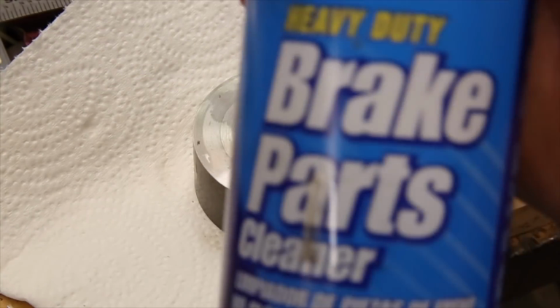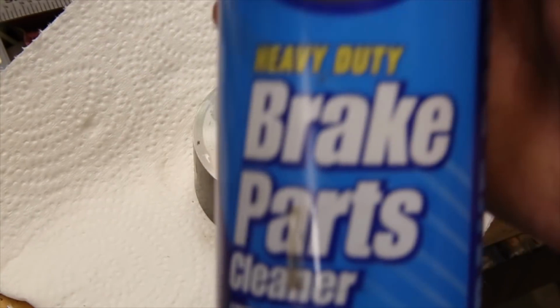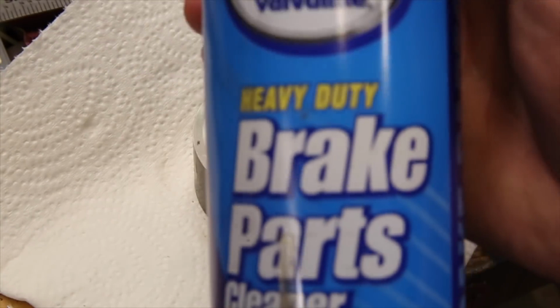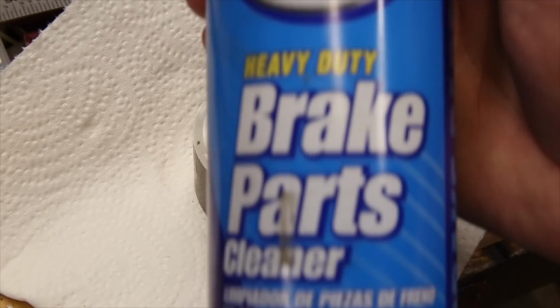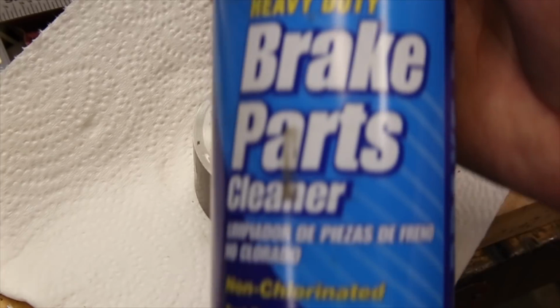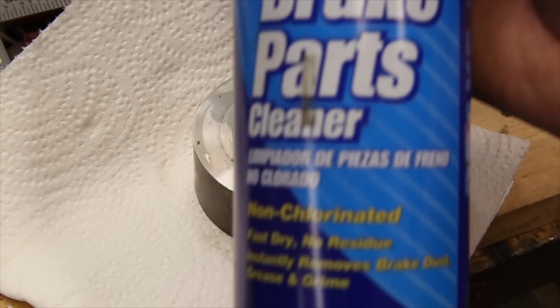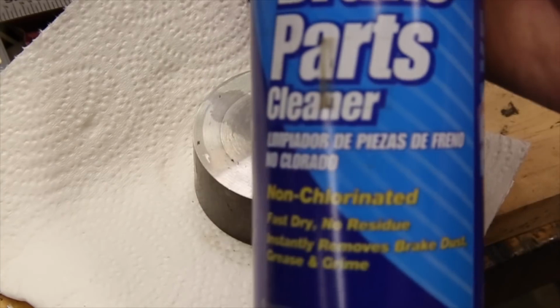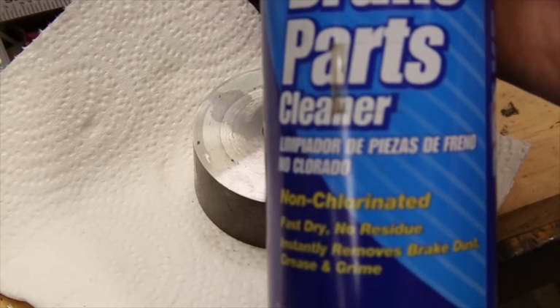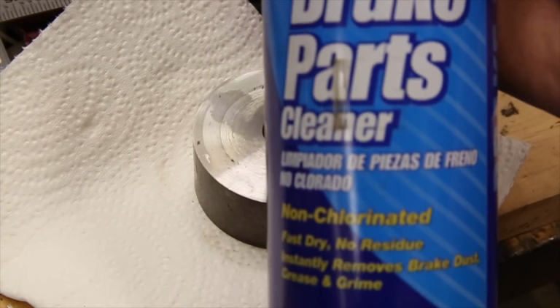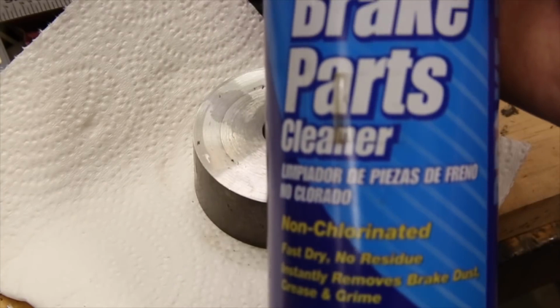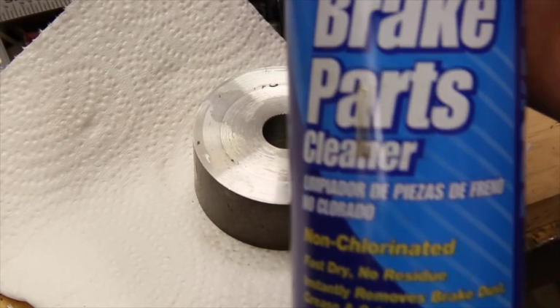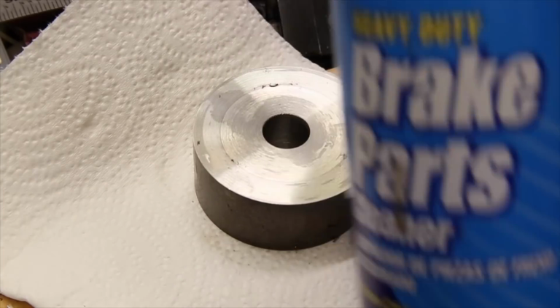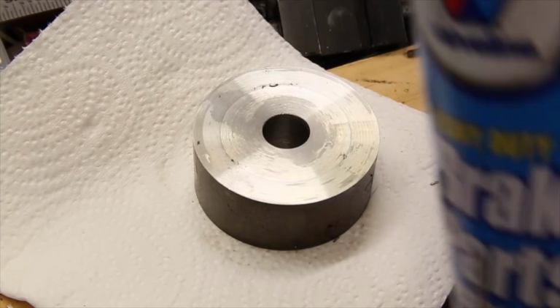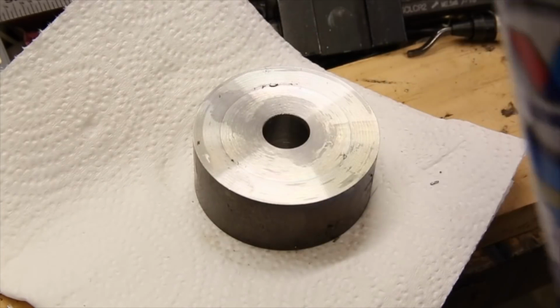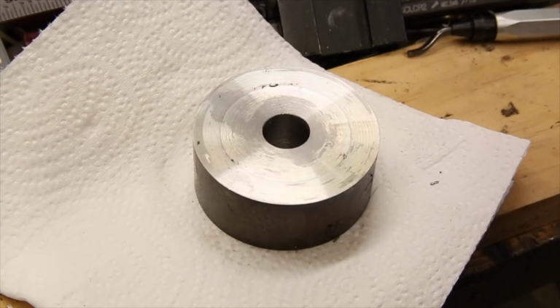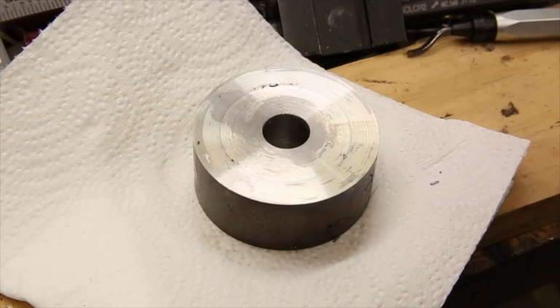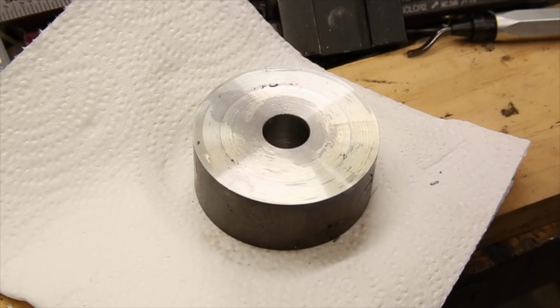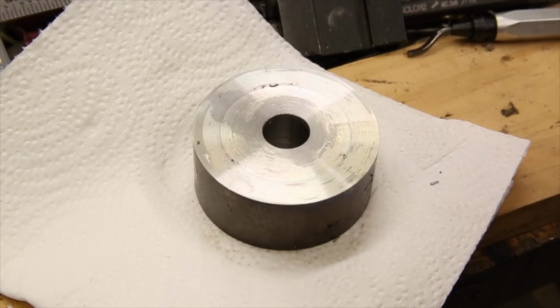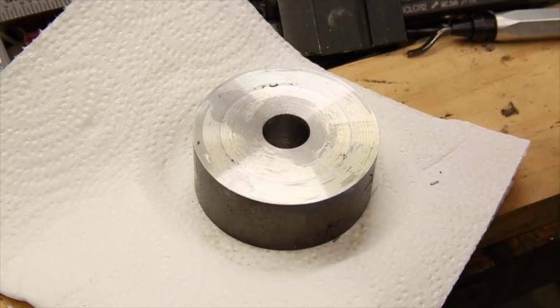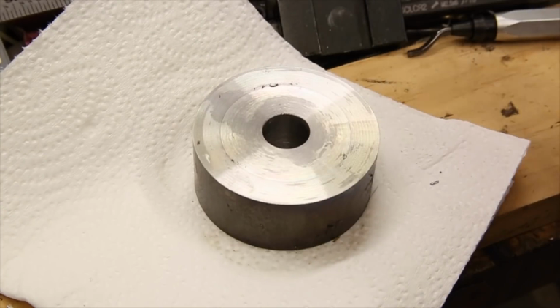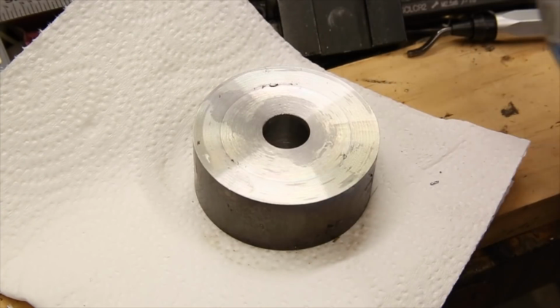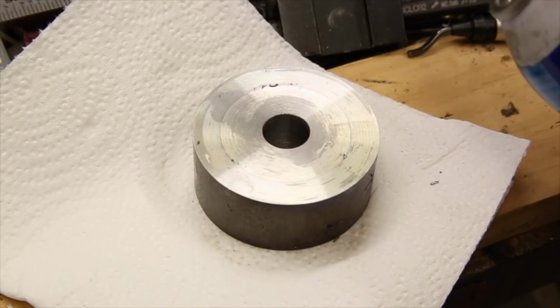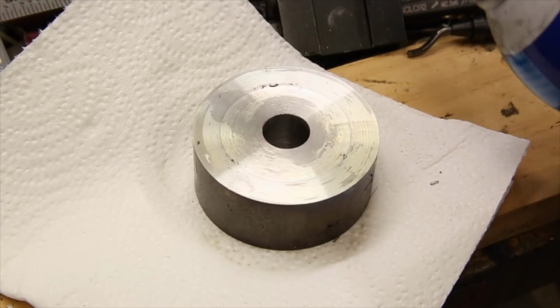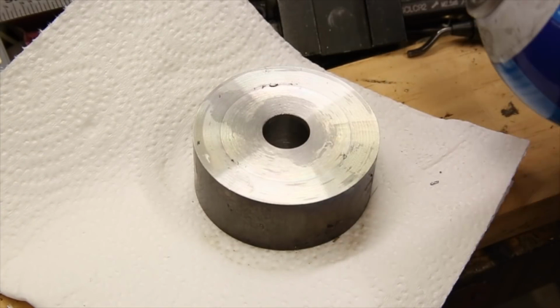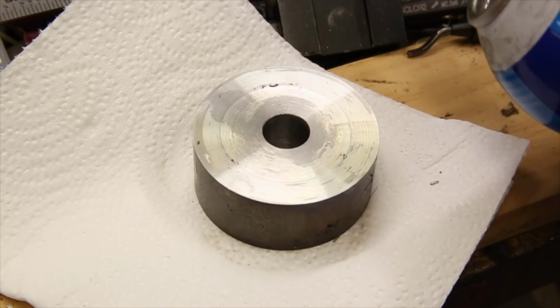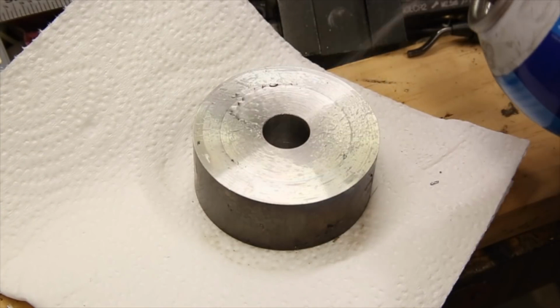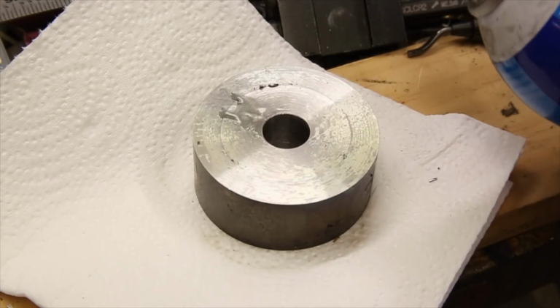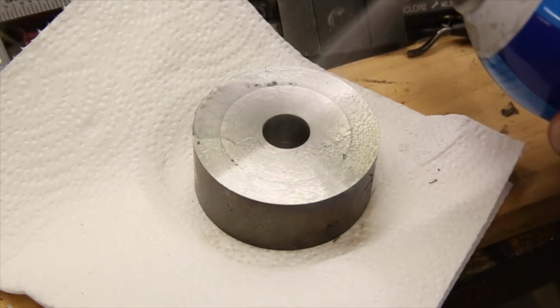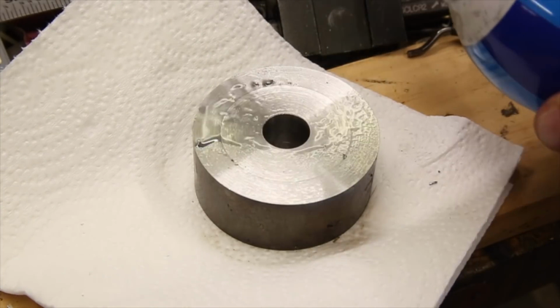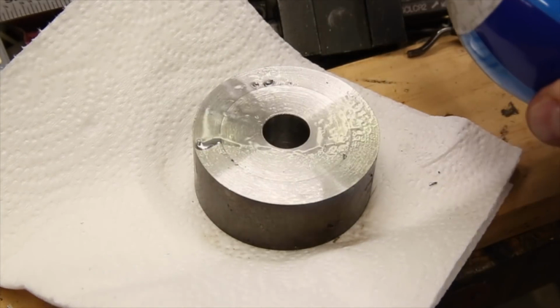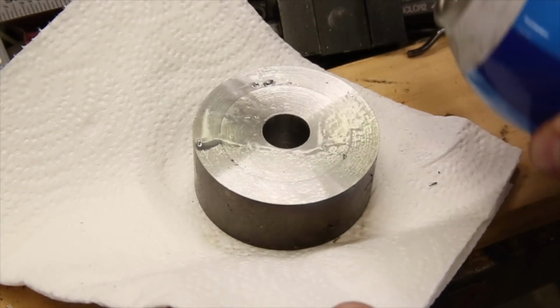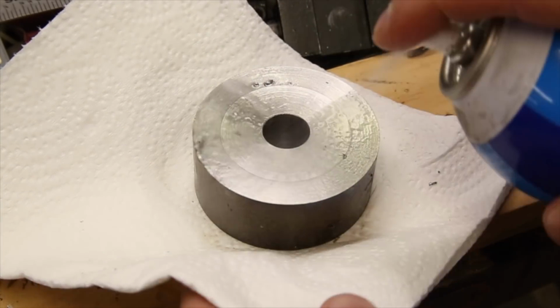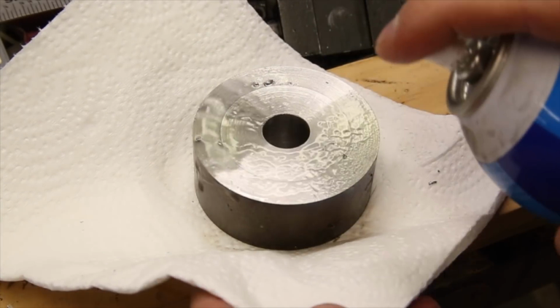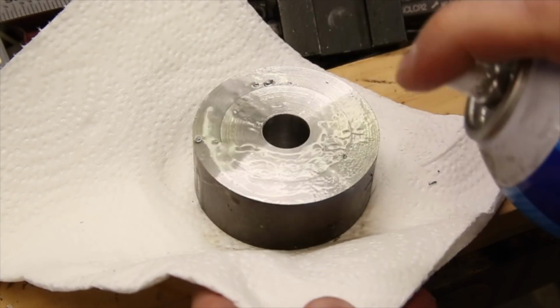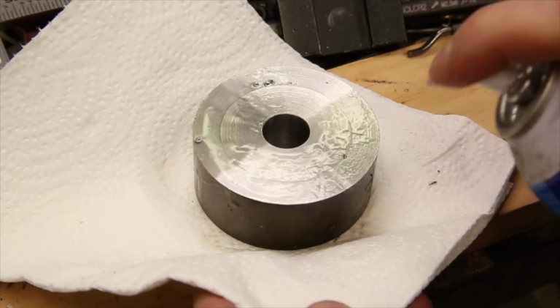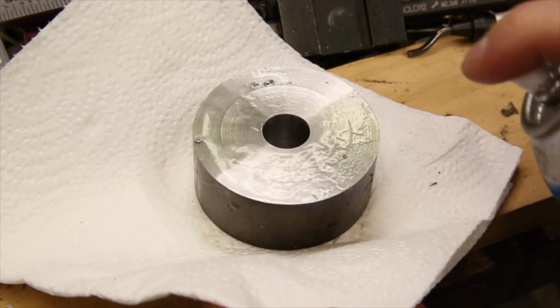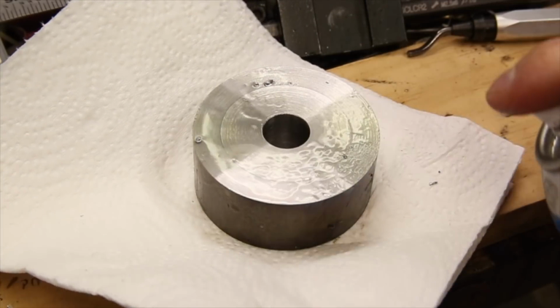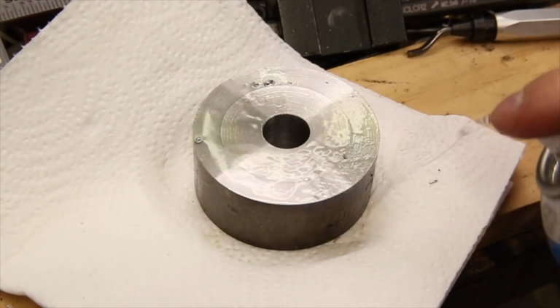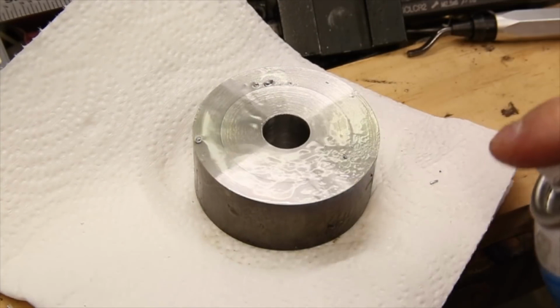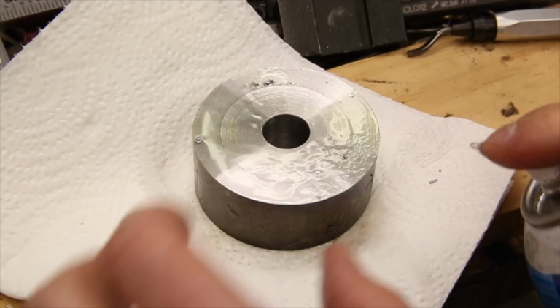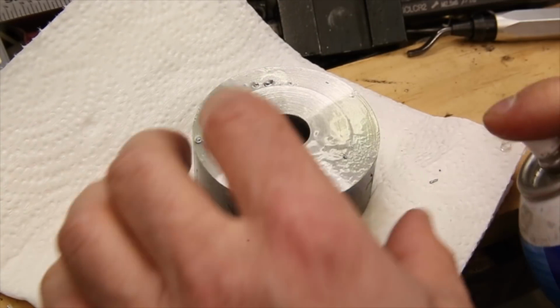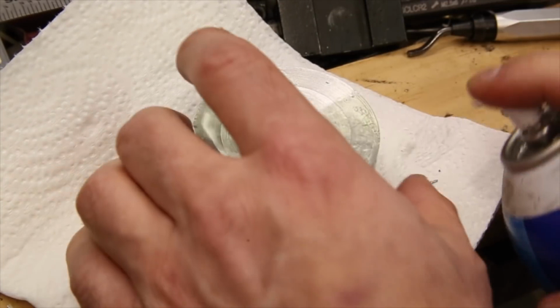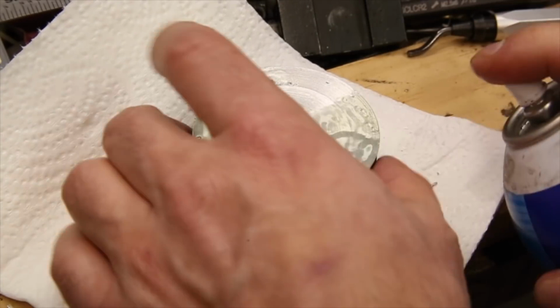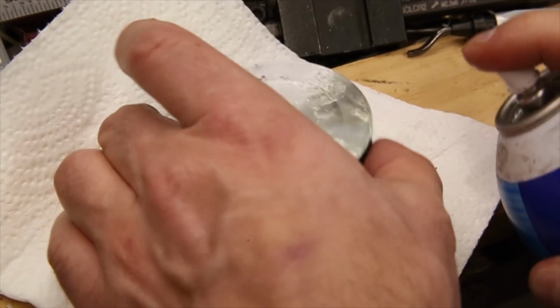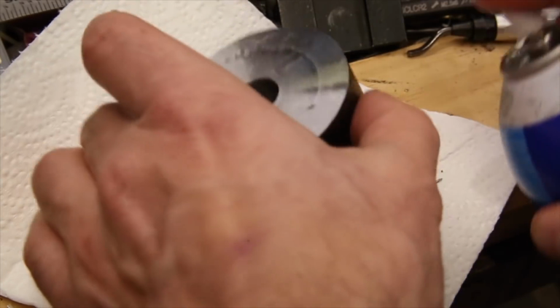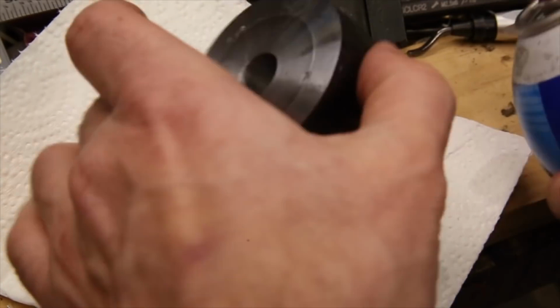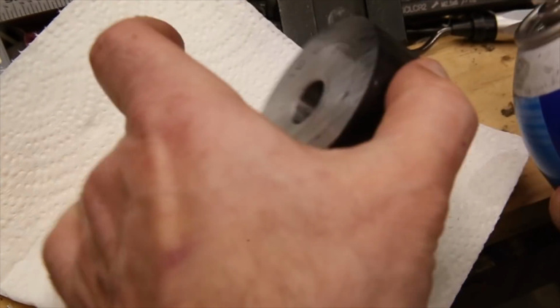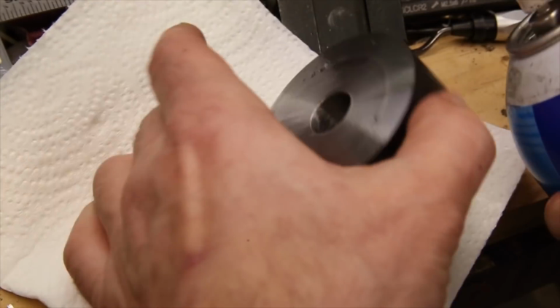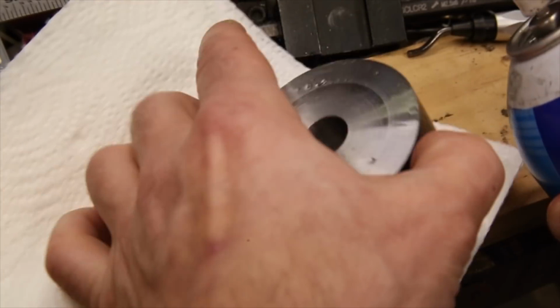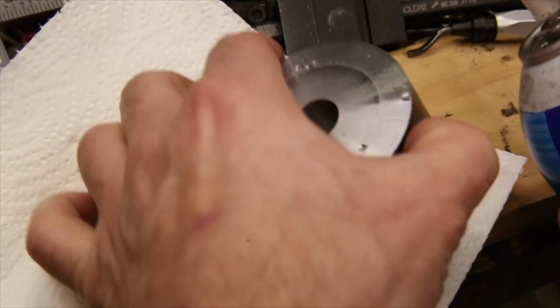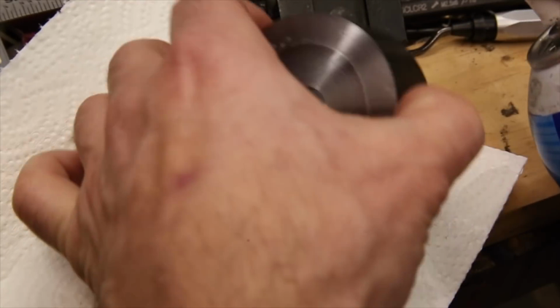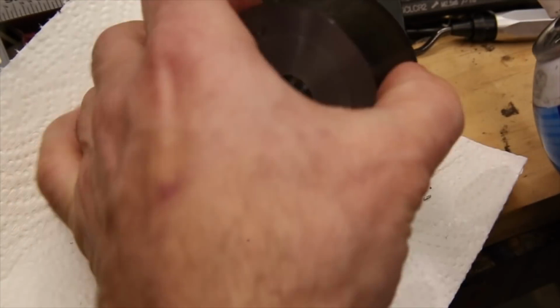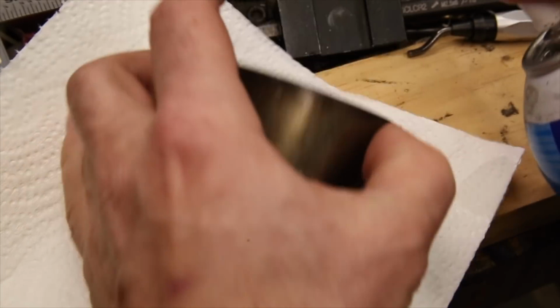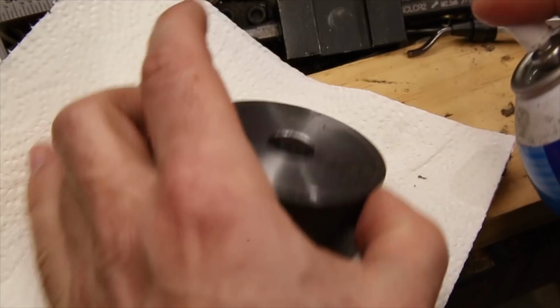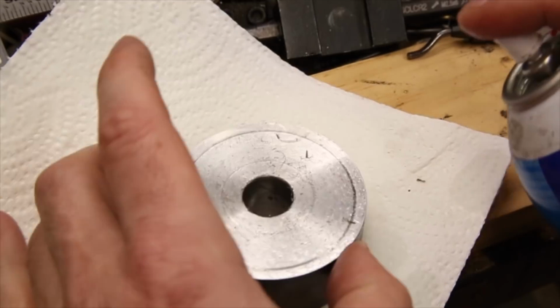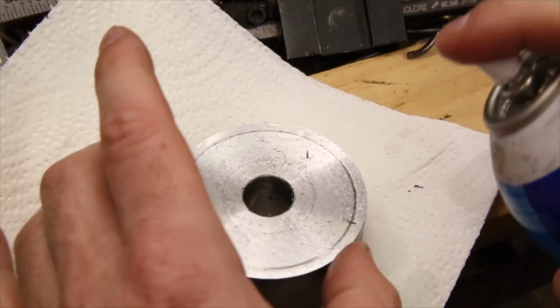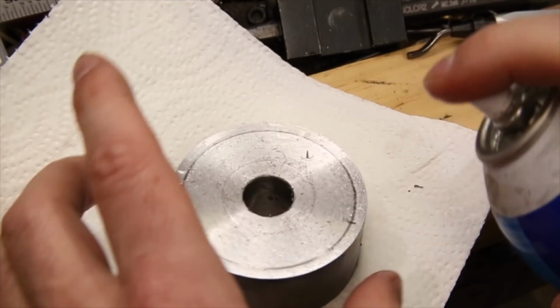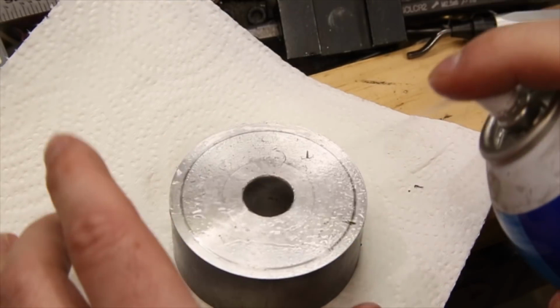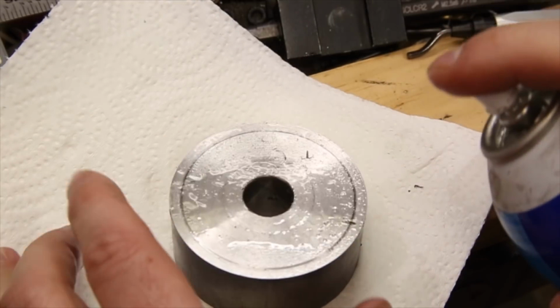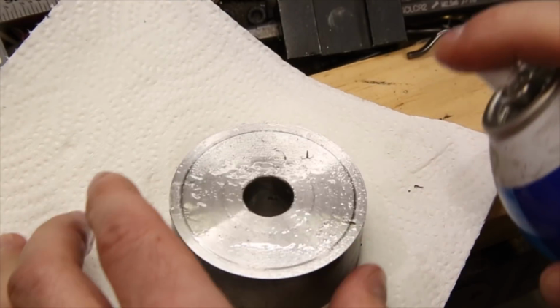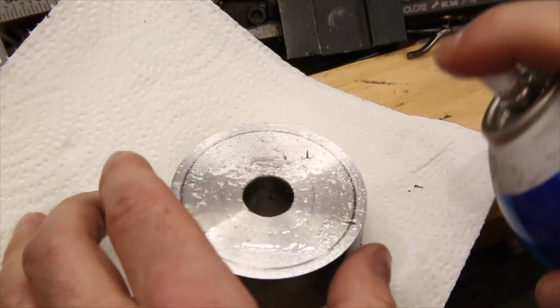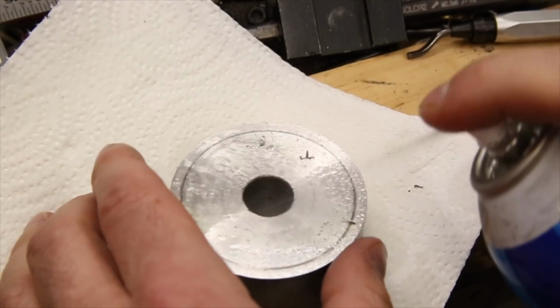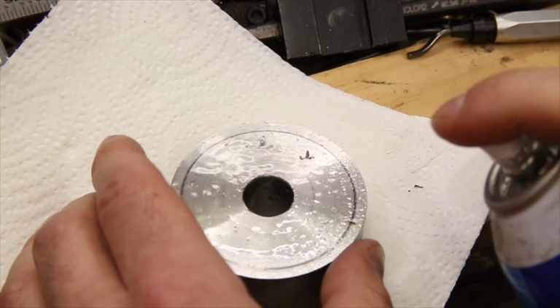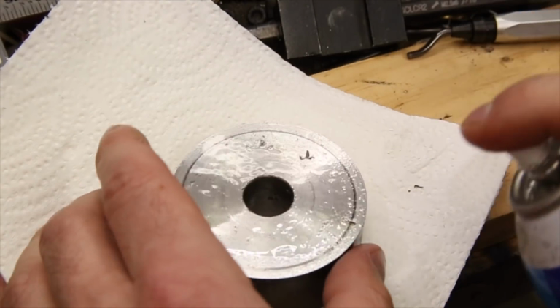I'm using a little brake cleaner to clean all the cutting fluid off the part and also off the 5 eighths inch round stock.